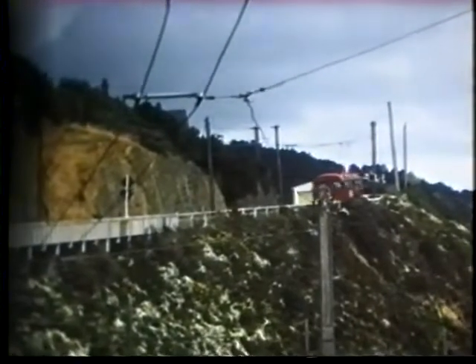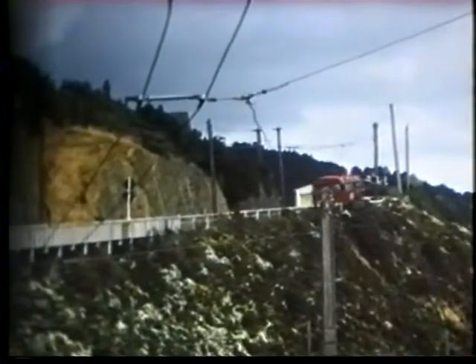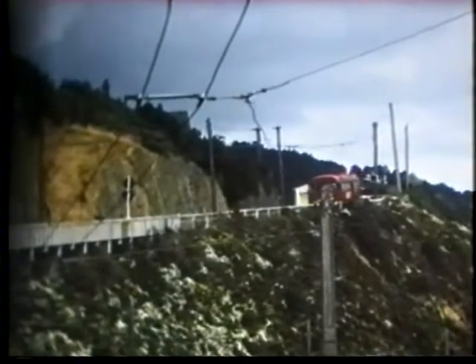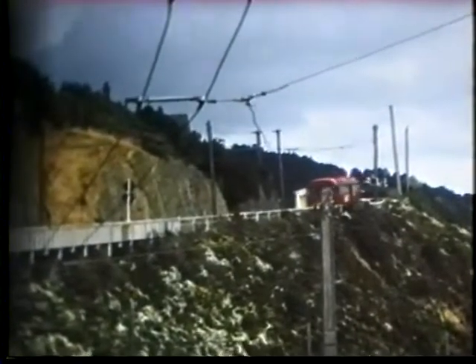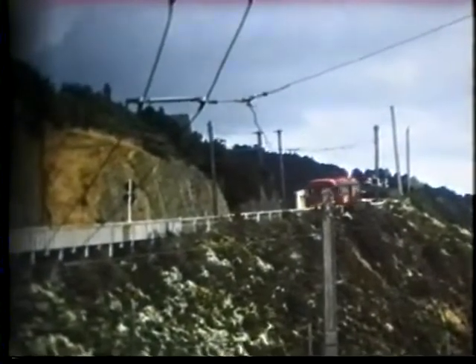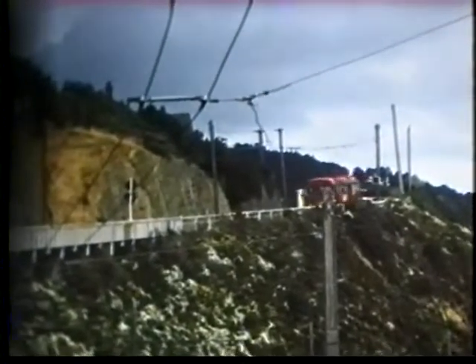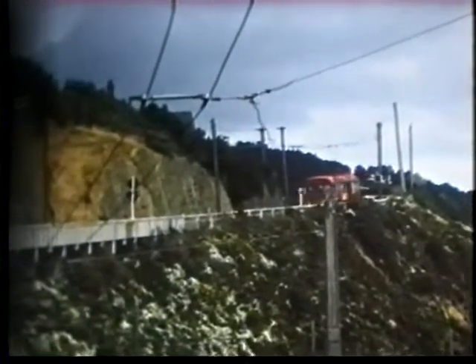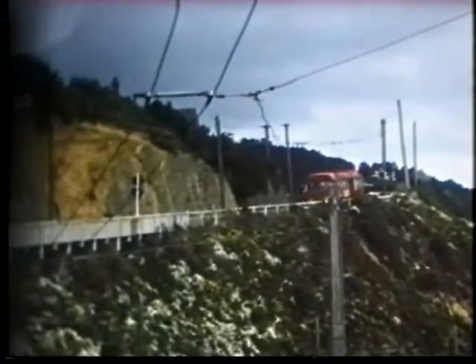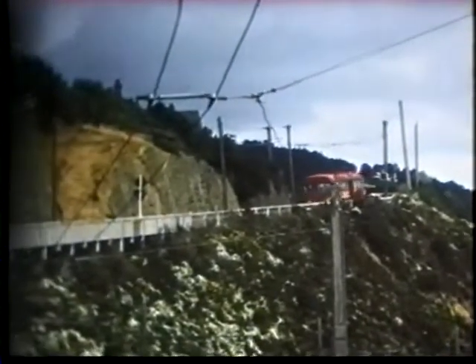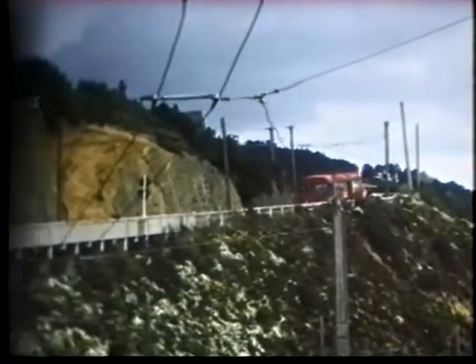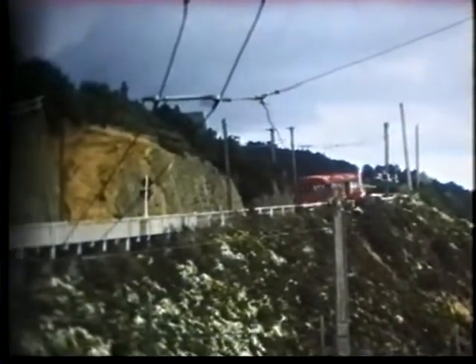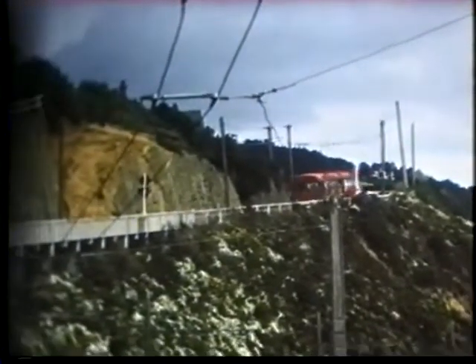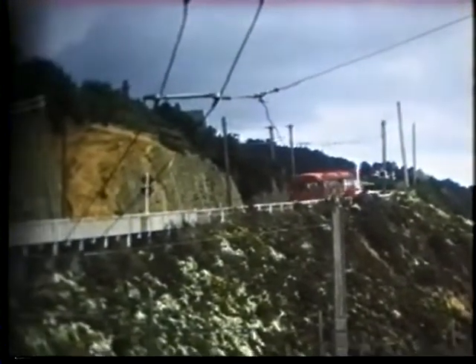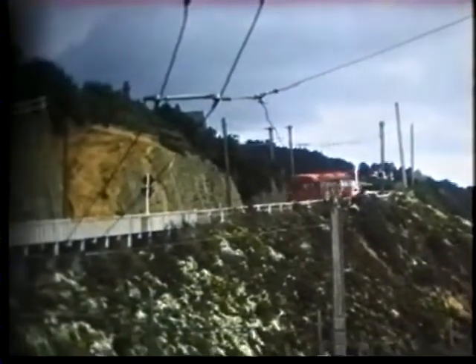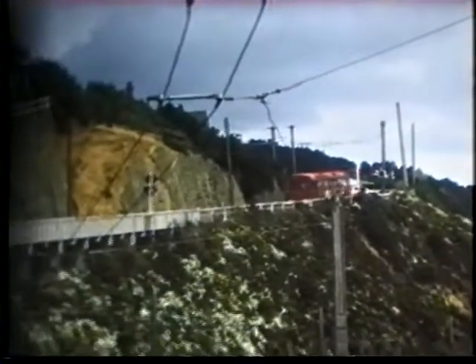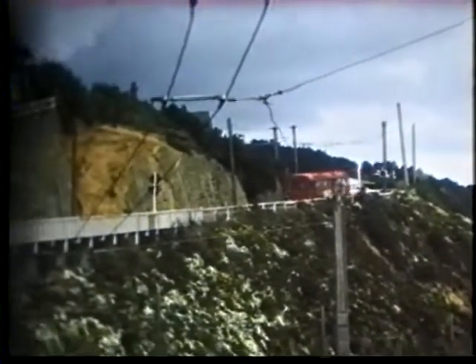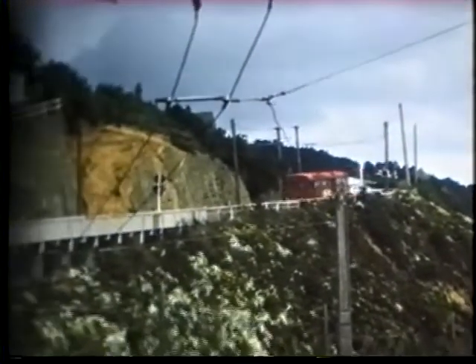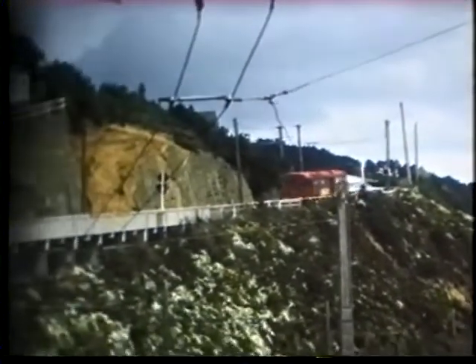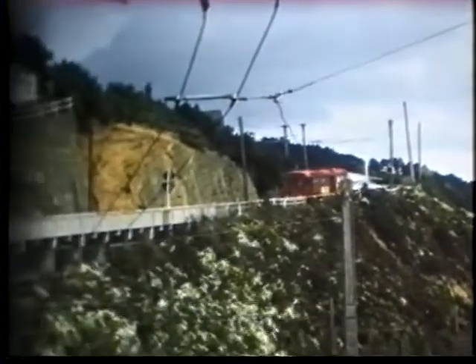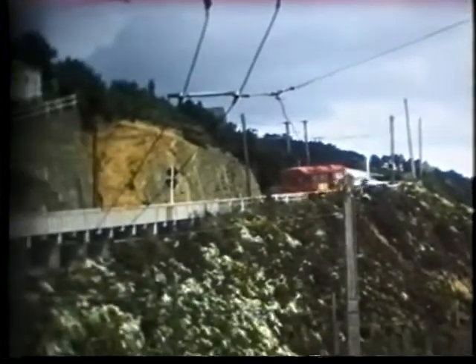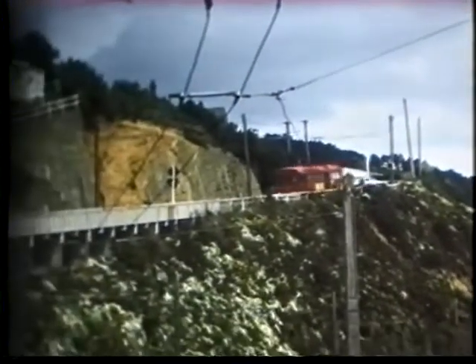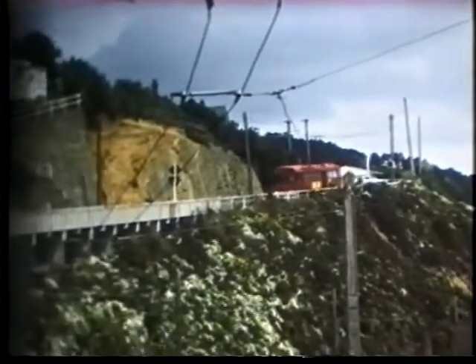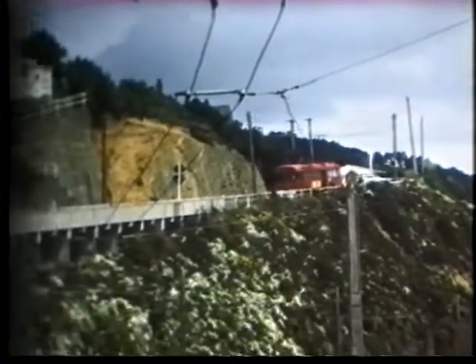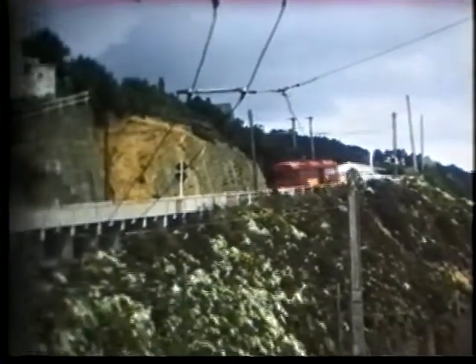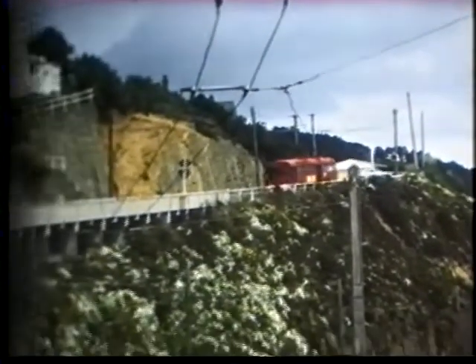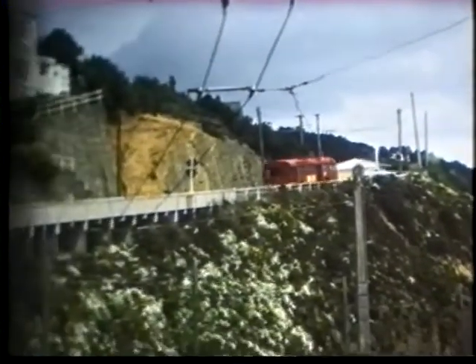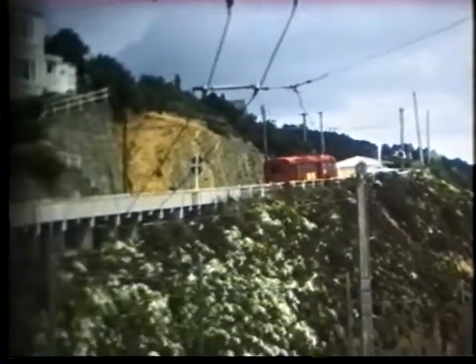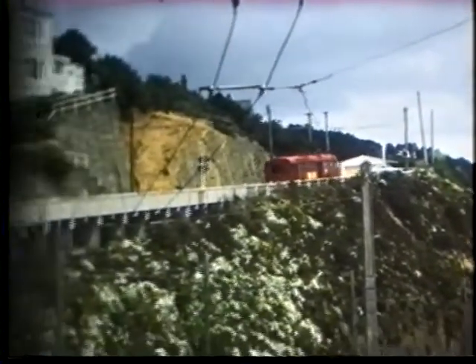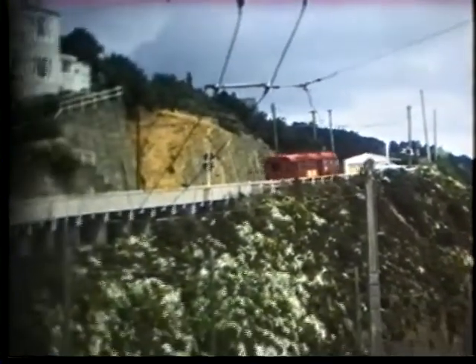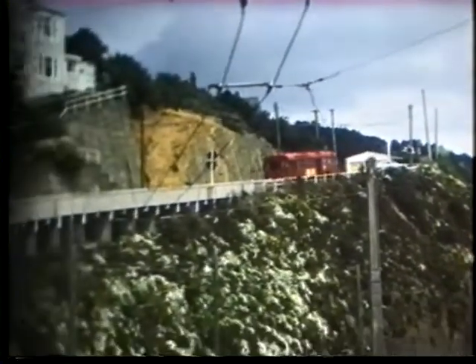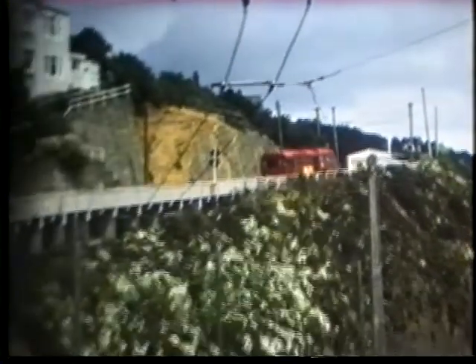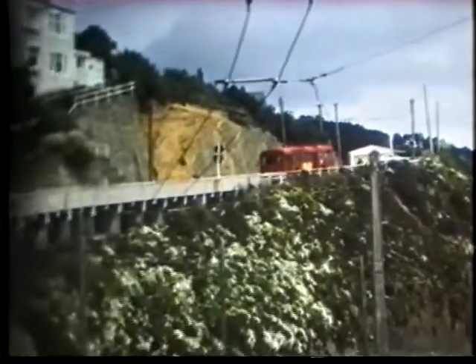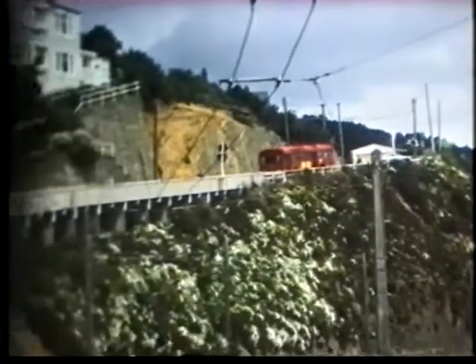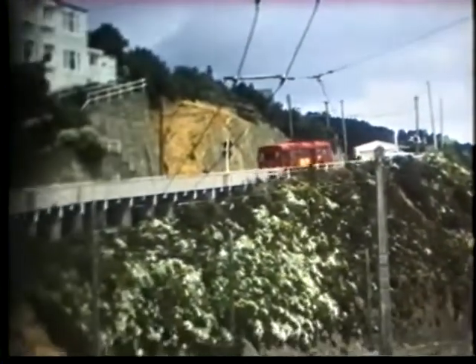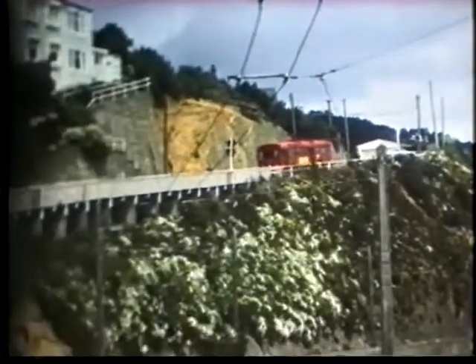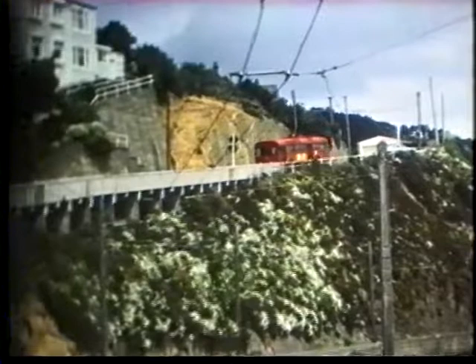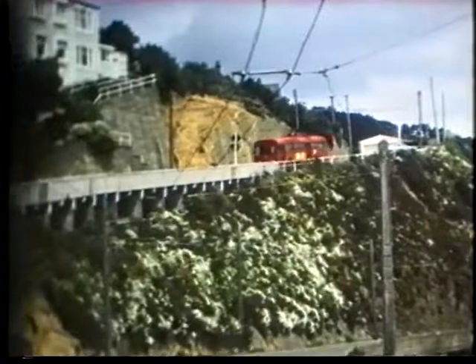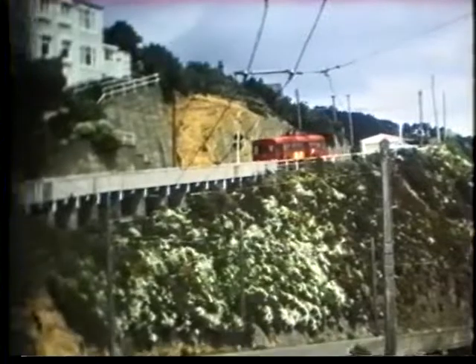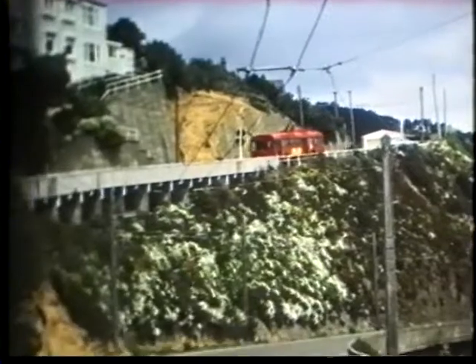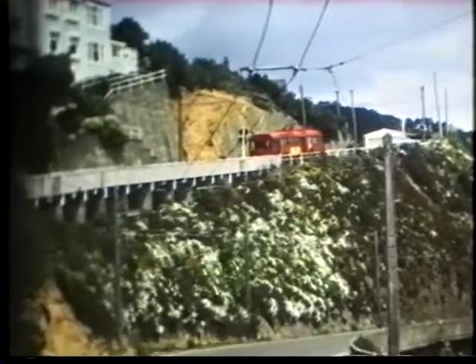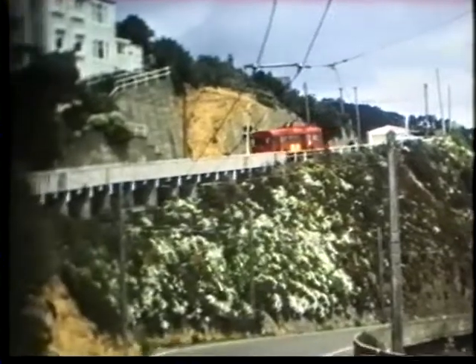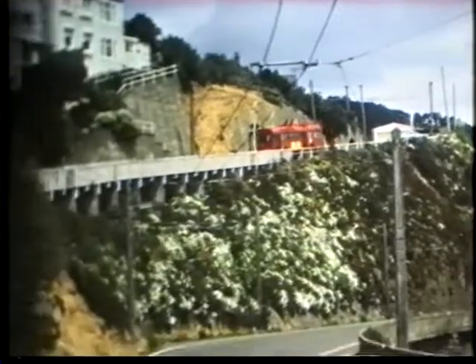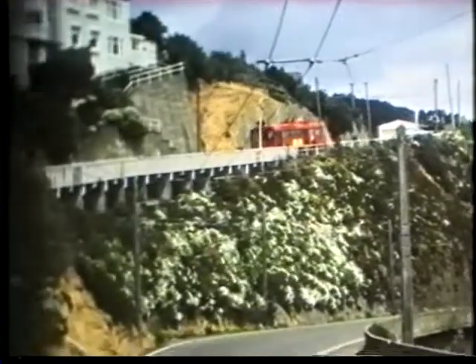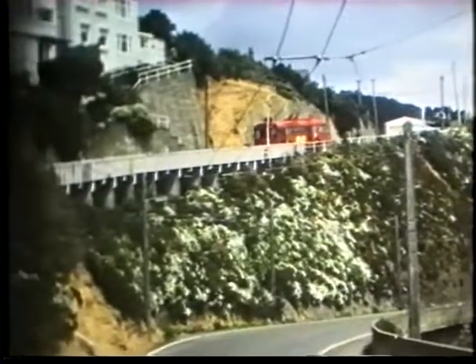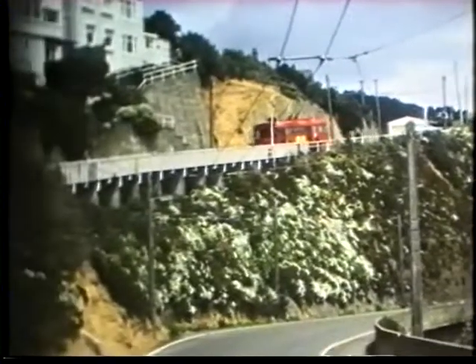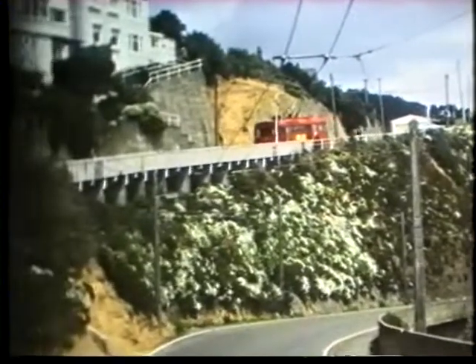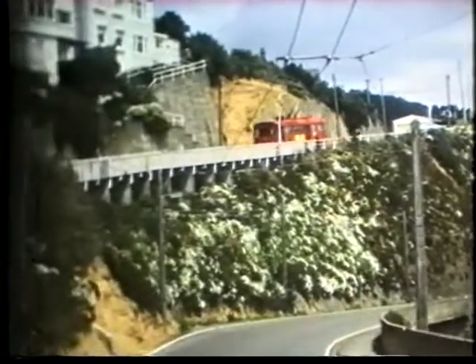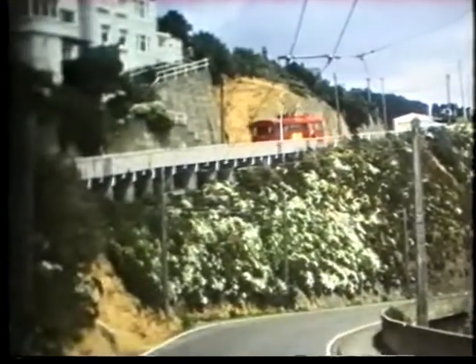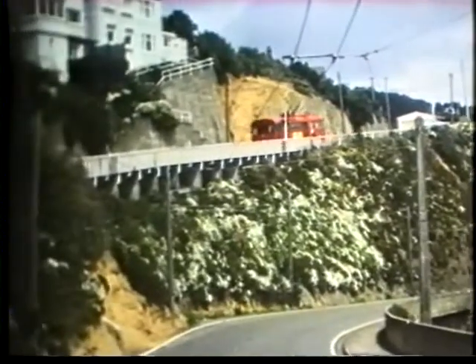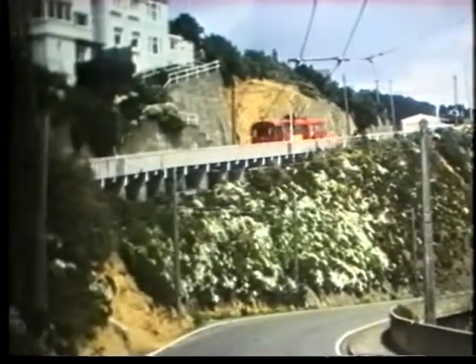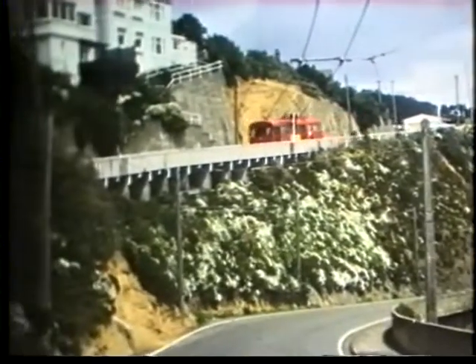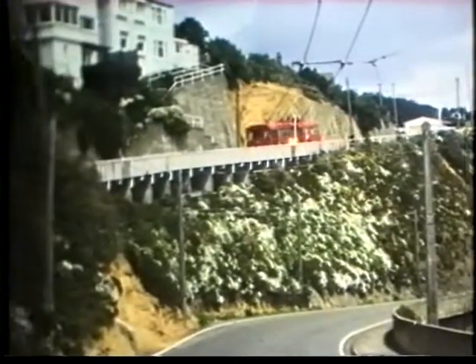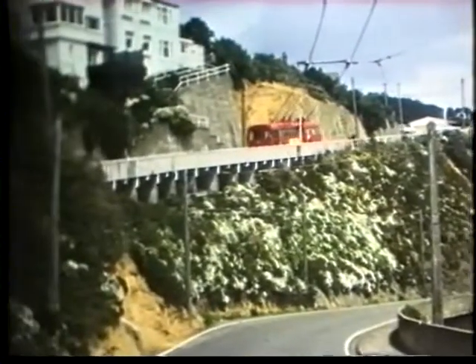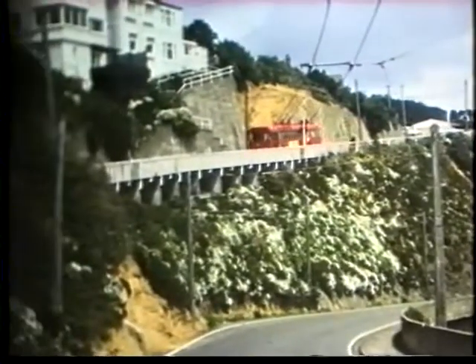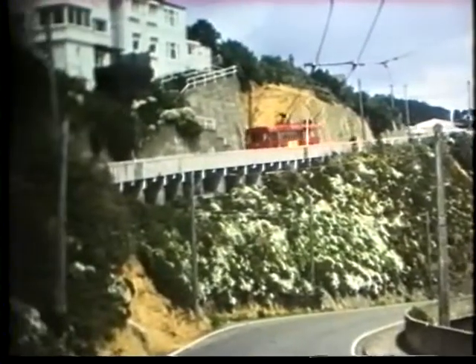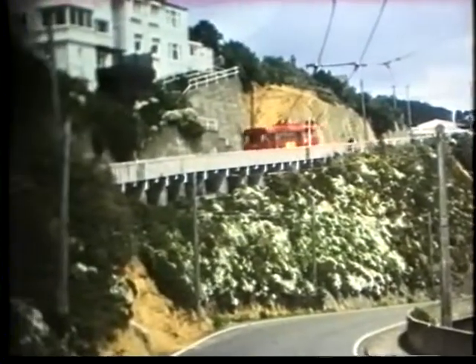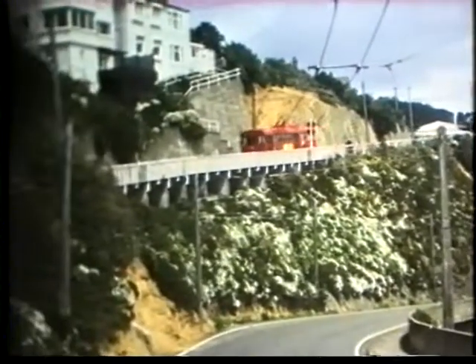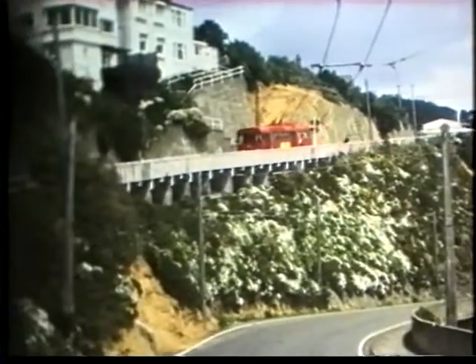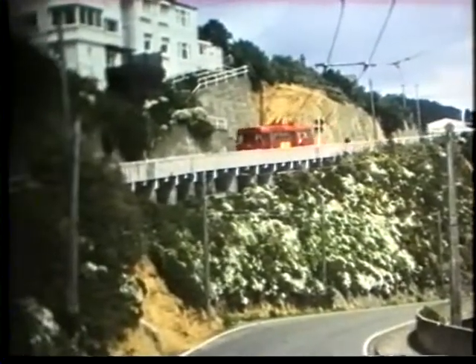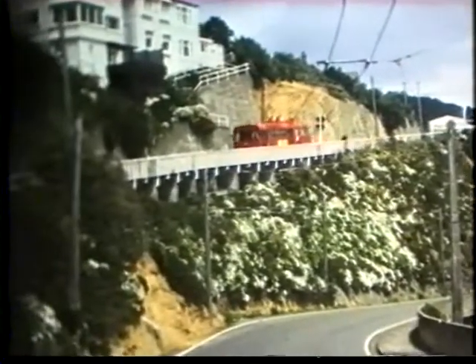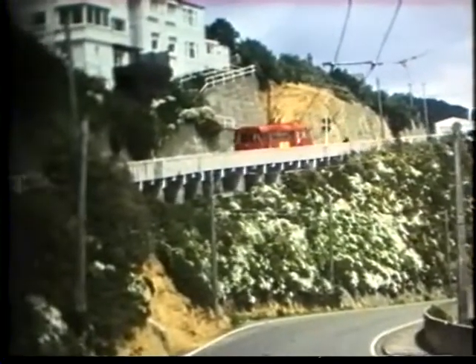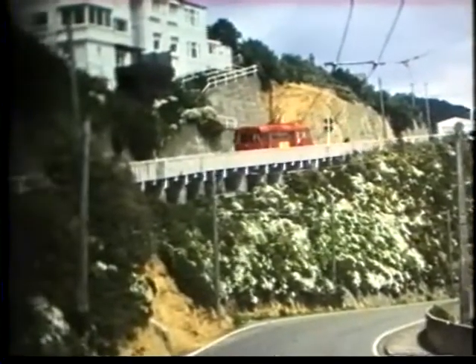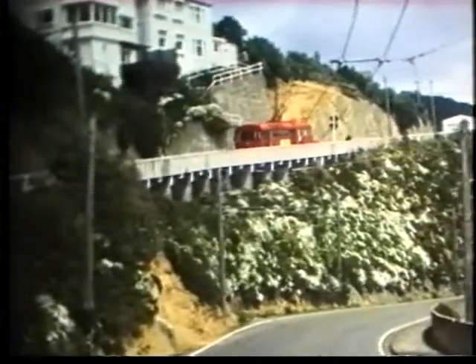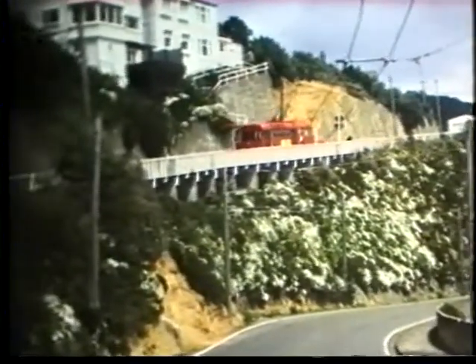Moving through the hairpin bends, trolleybus number 85, which we saw a few scenes ago in the wet weather.